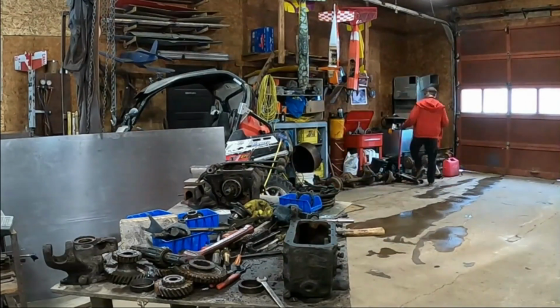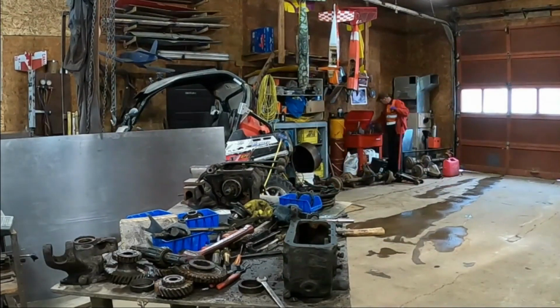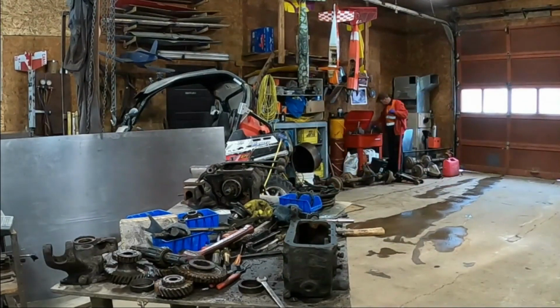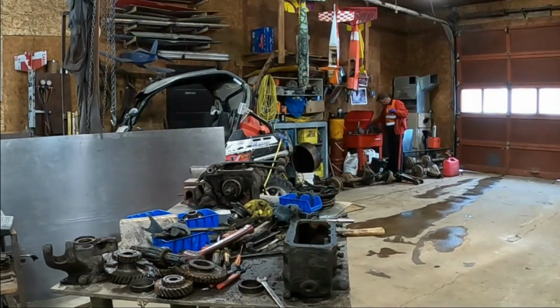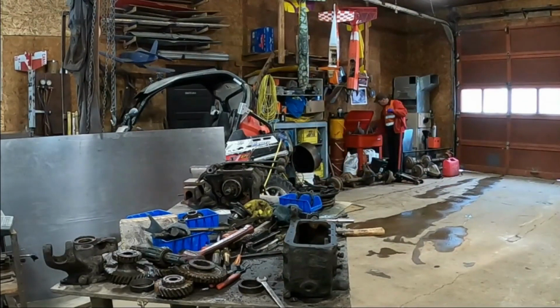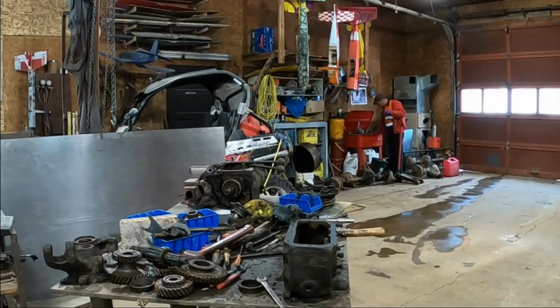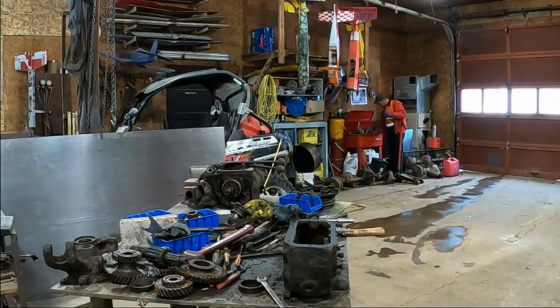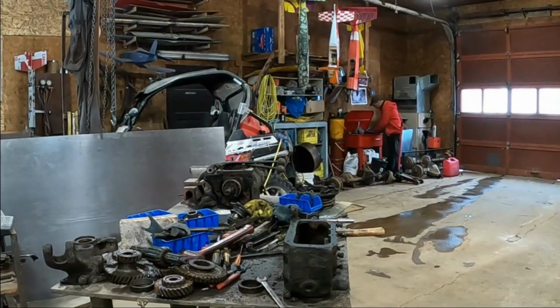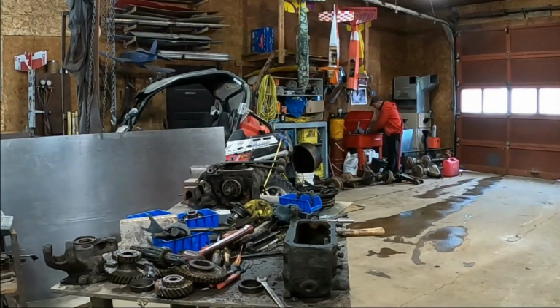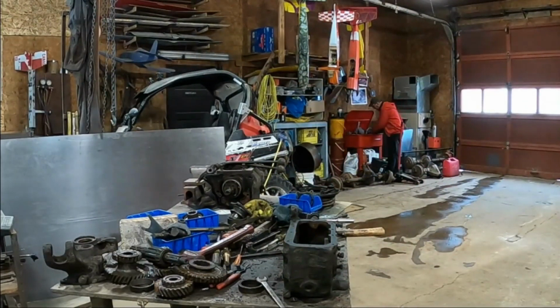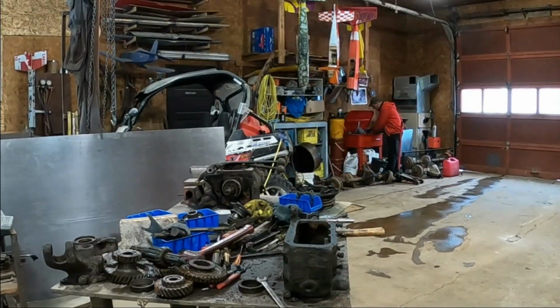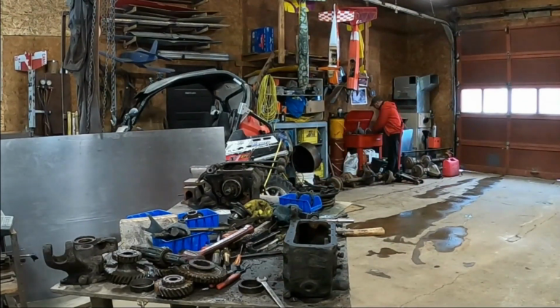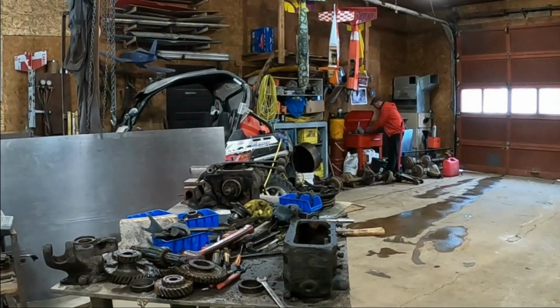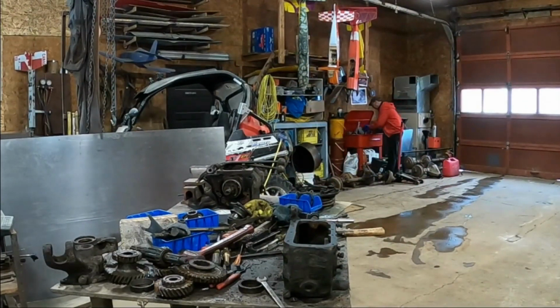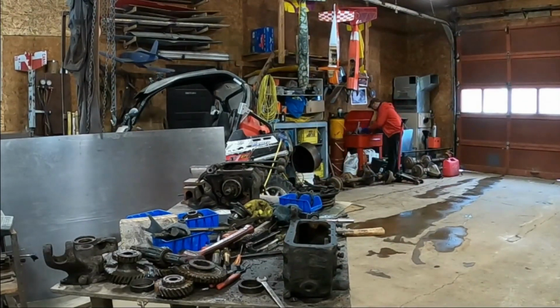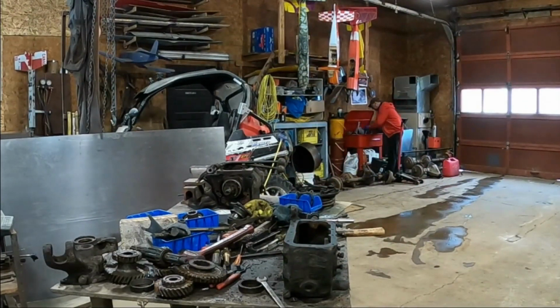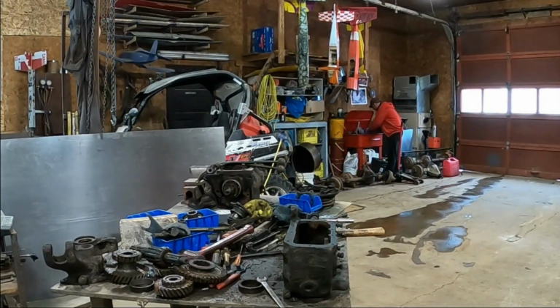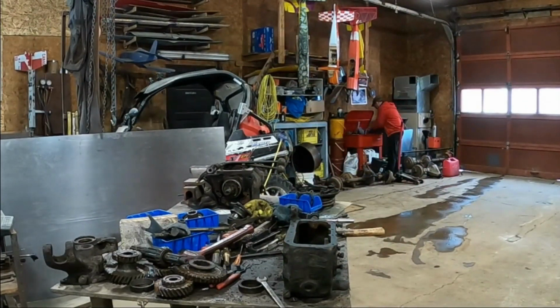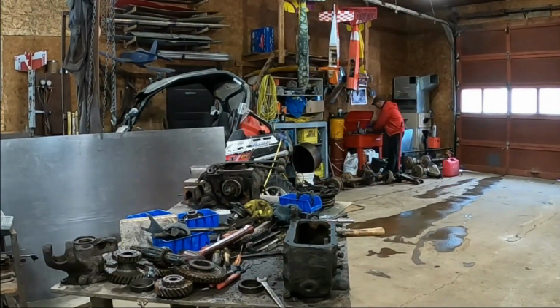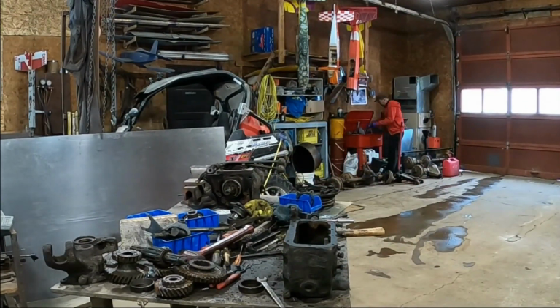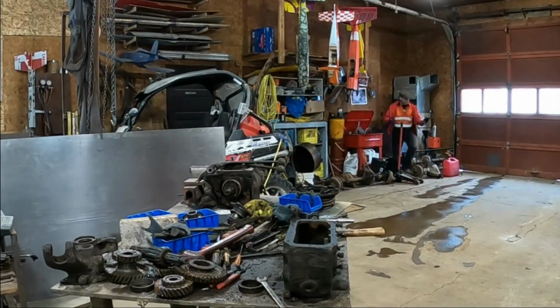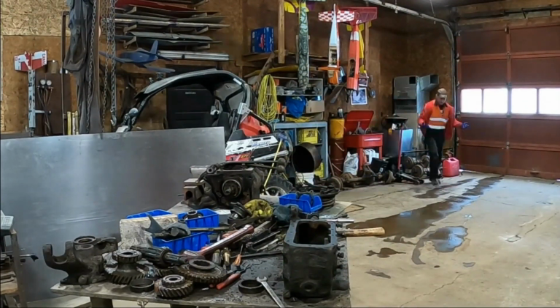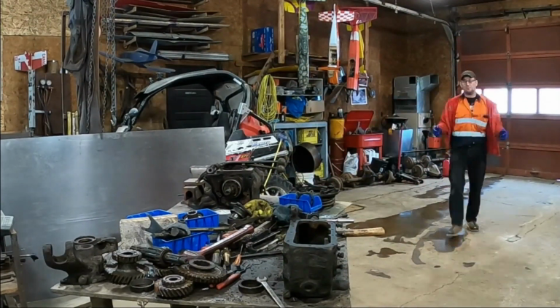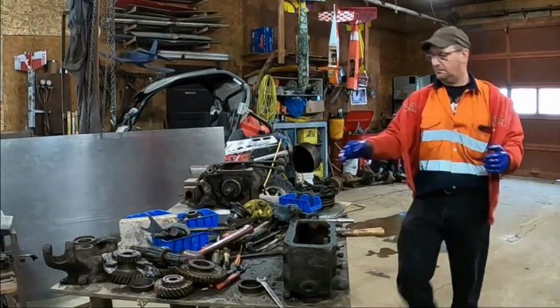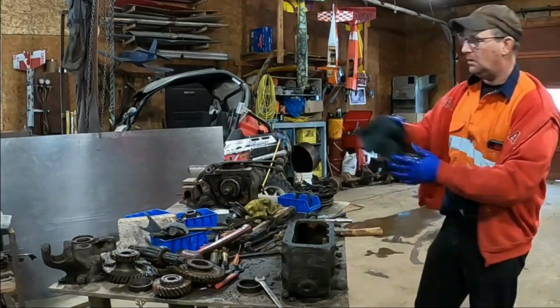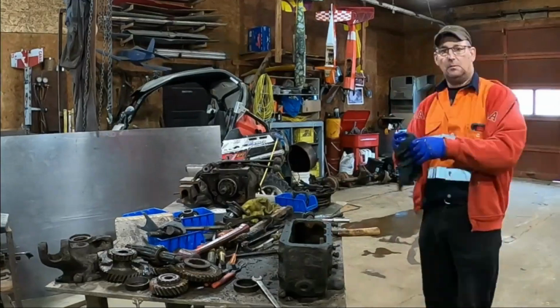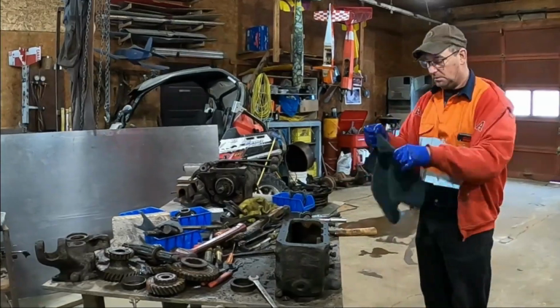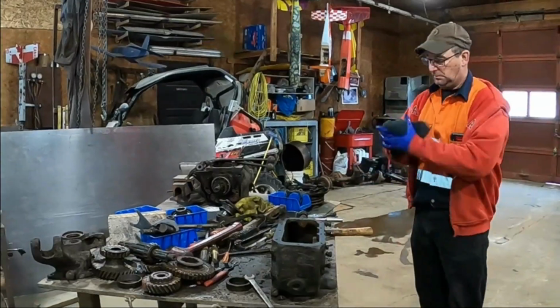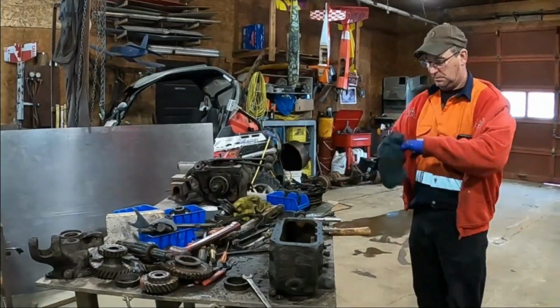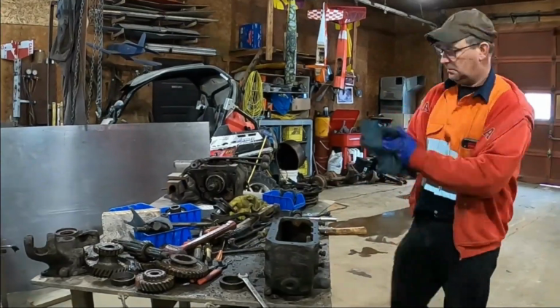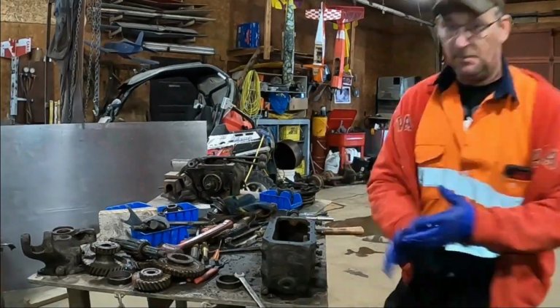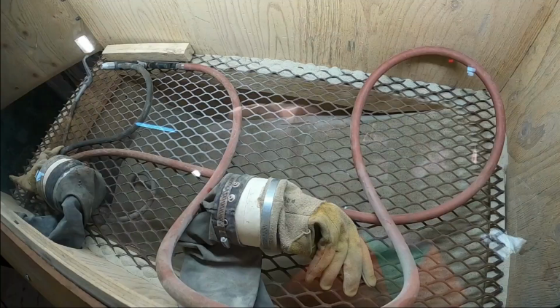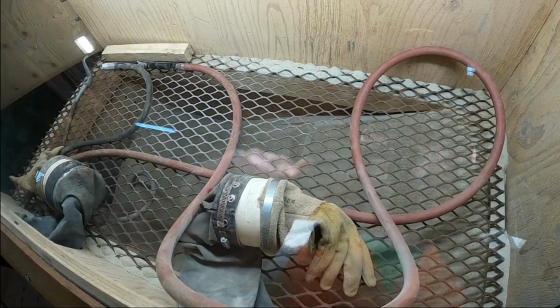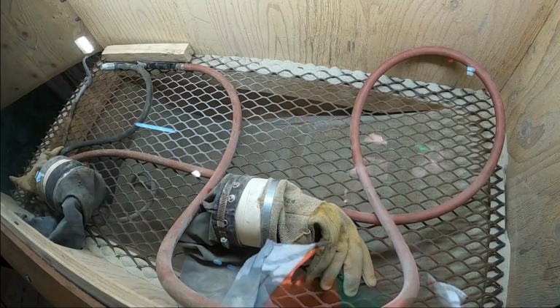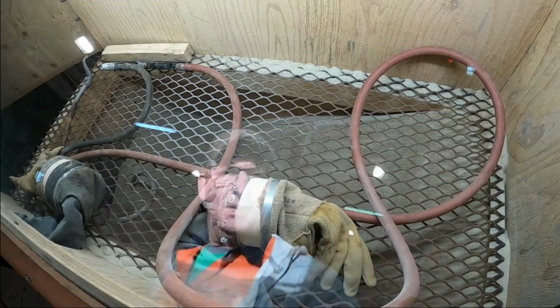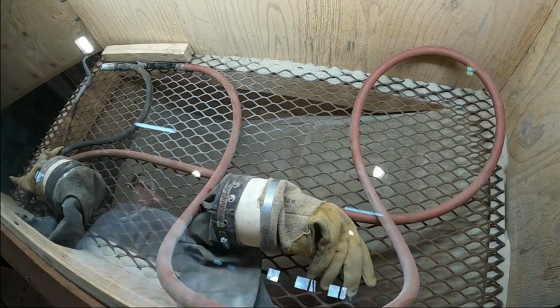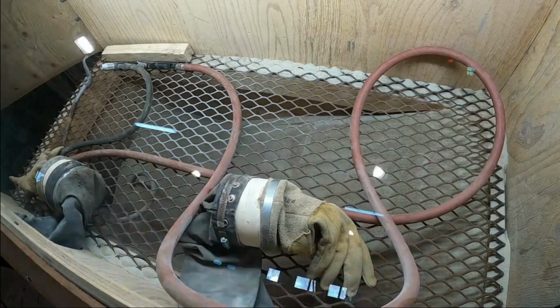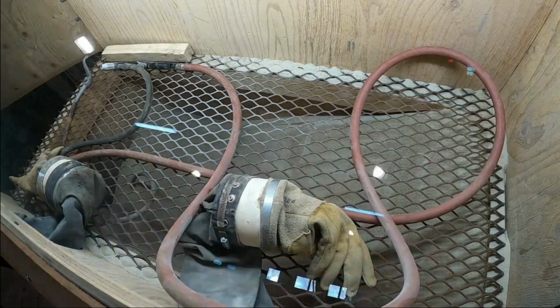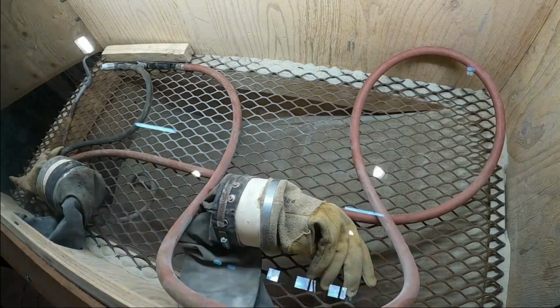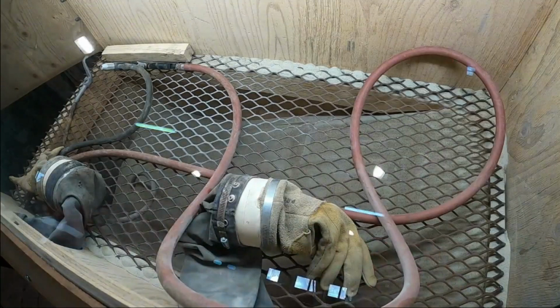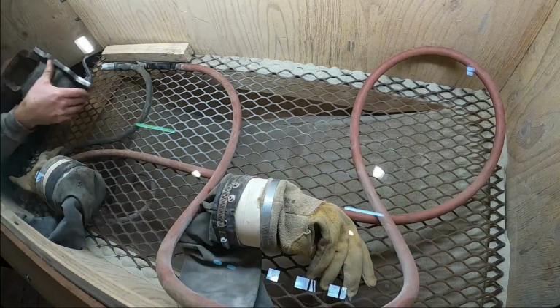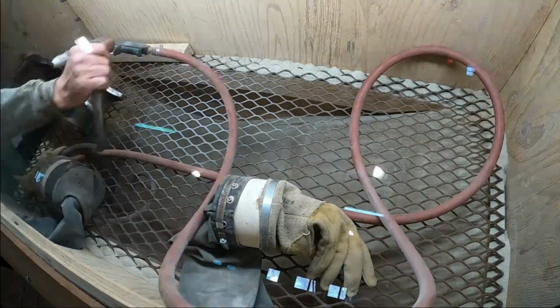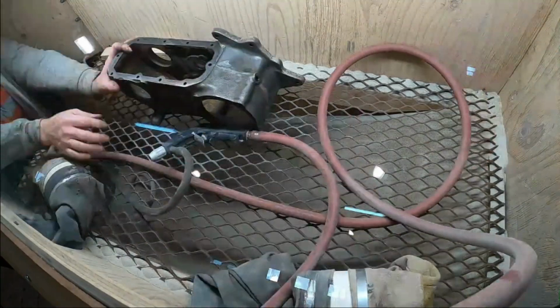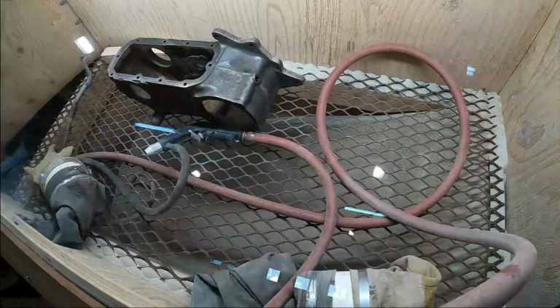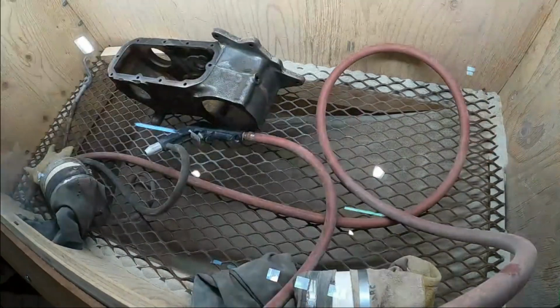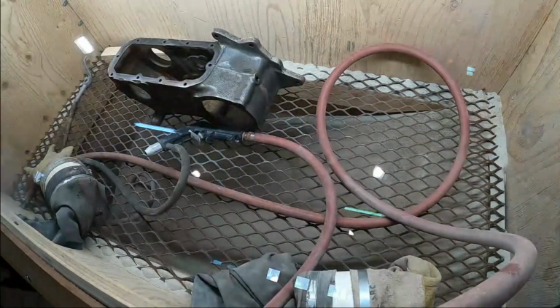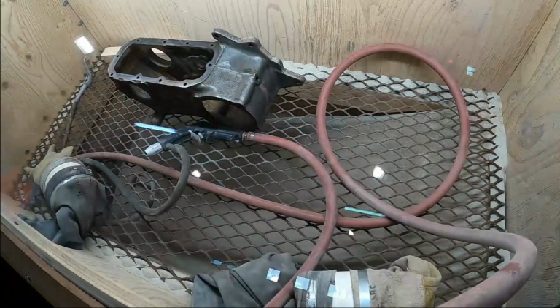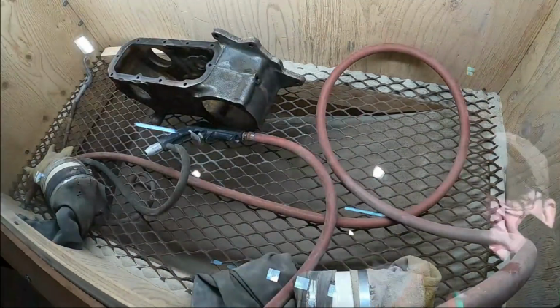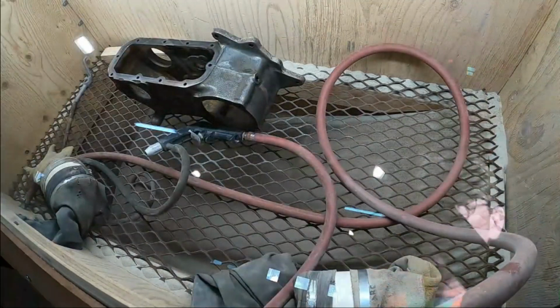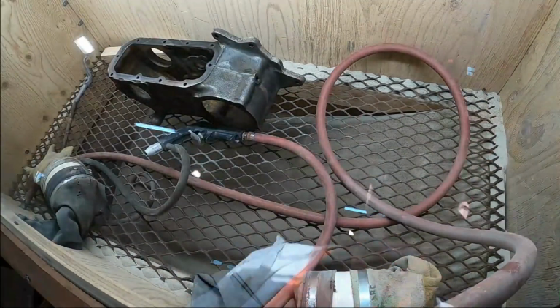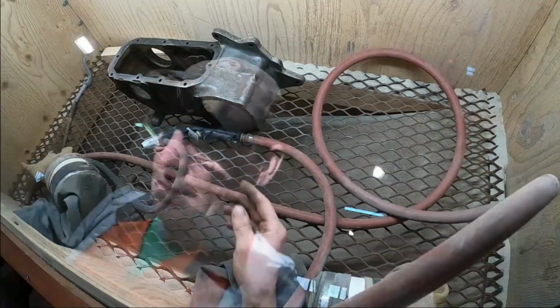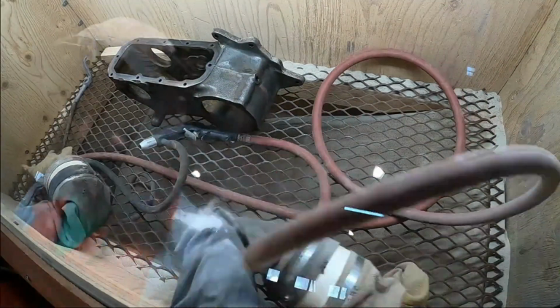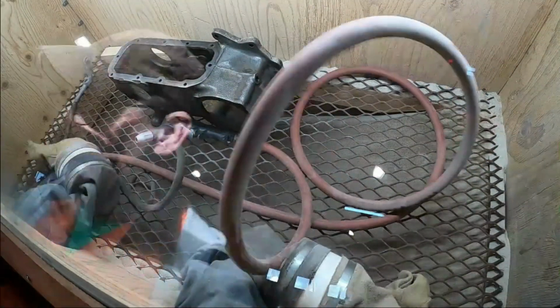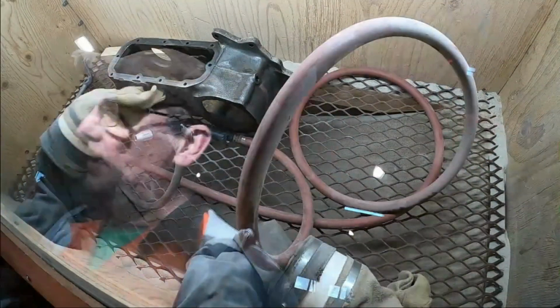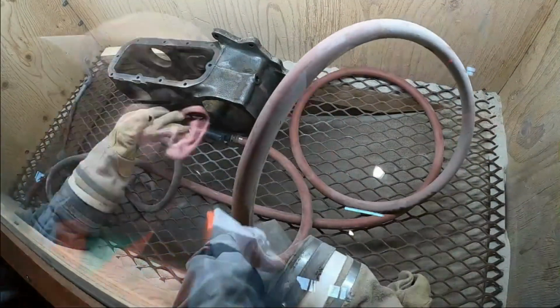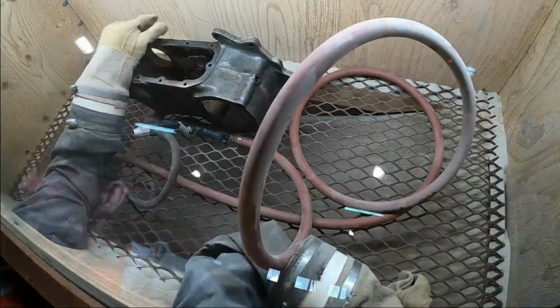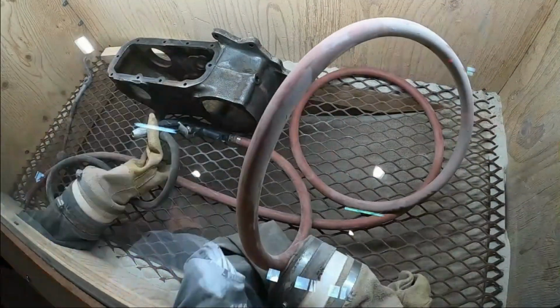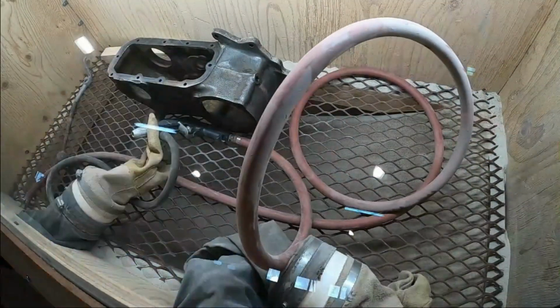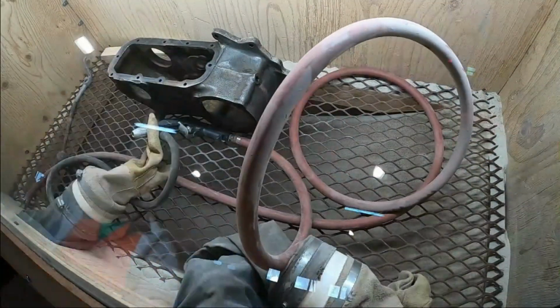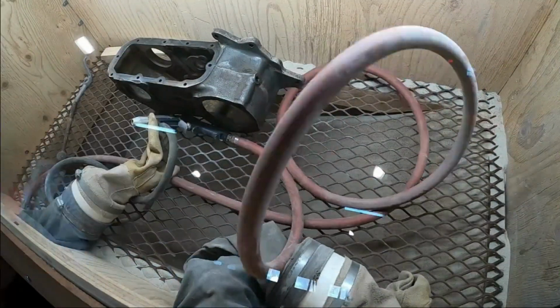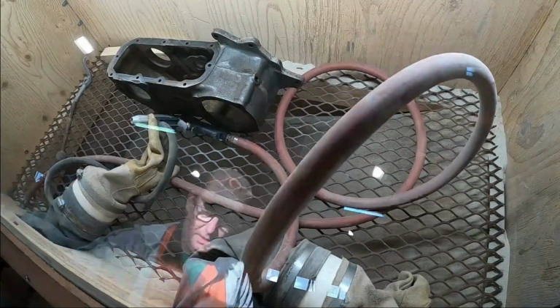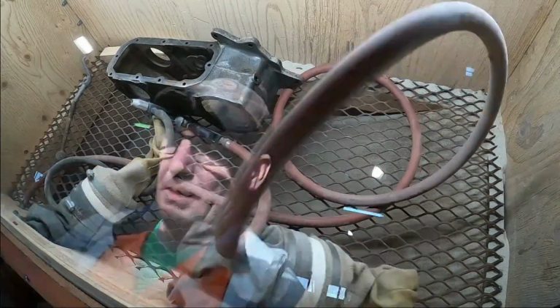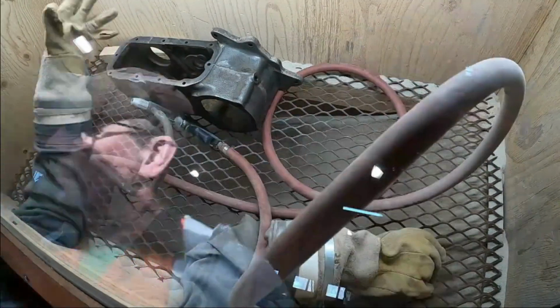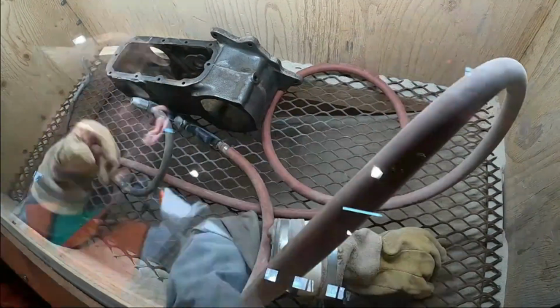So that's the case pretty much disassembled. Now it's time to assess the parts and see what we're going to need to order. After a quick wash with Varsol, it's into the sandblasting cabinet.